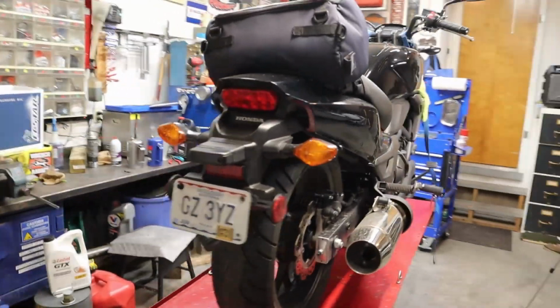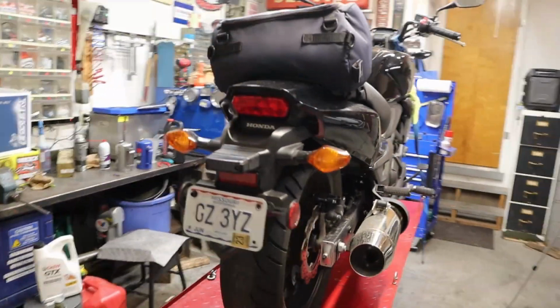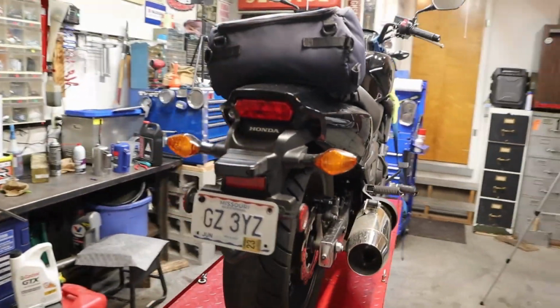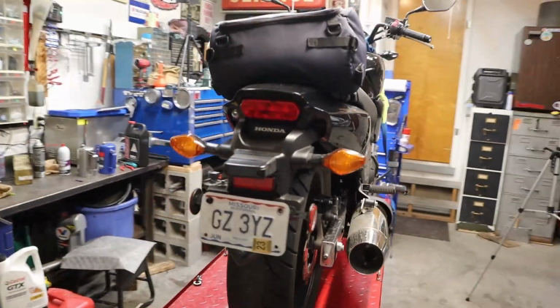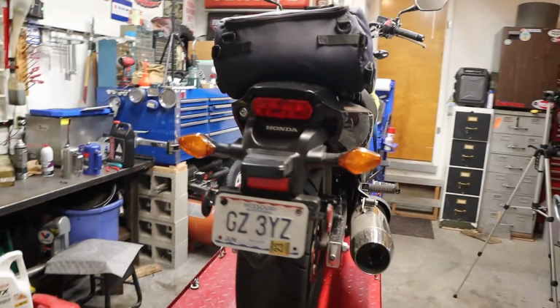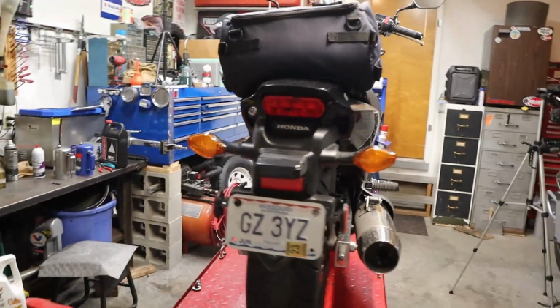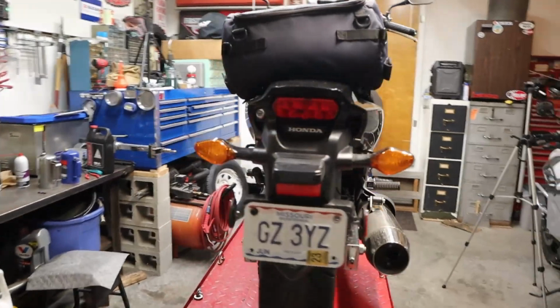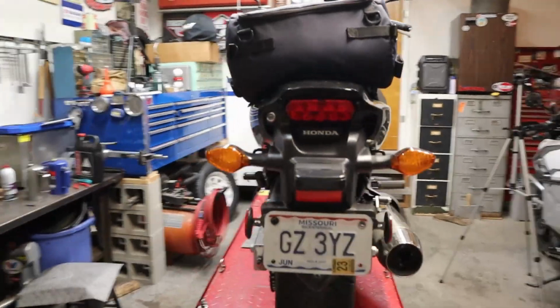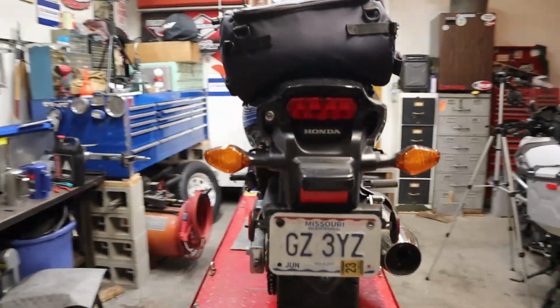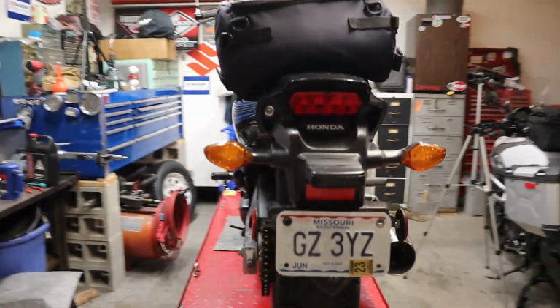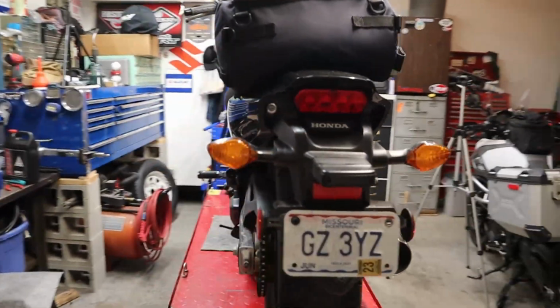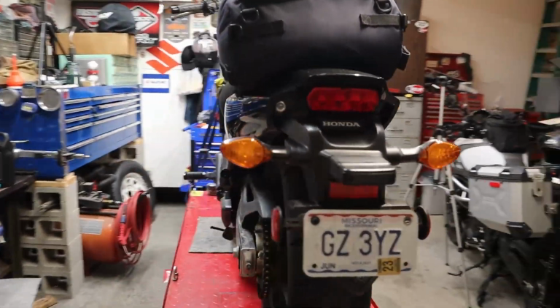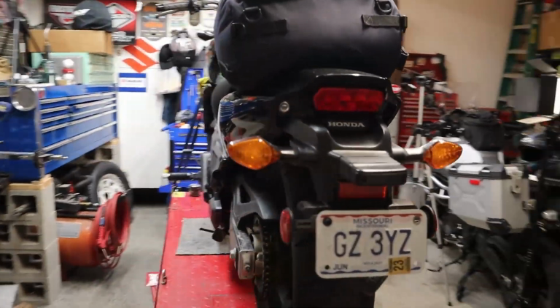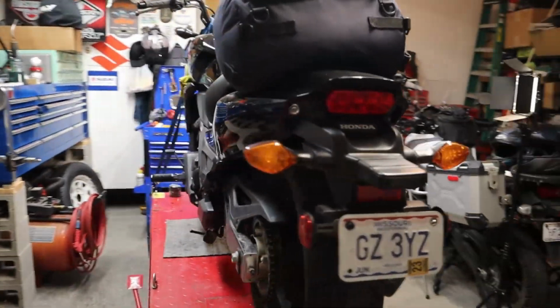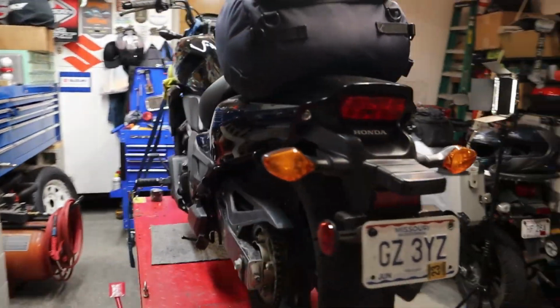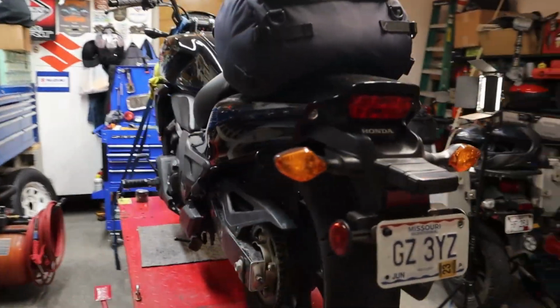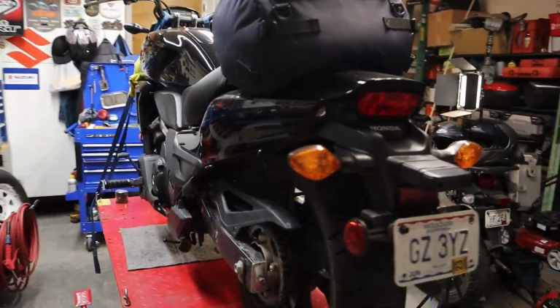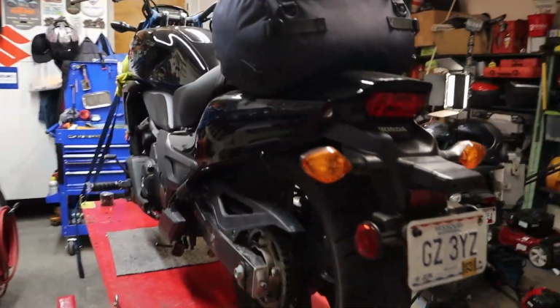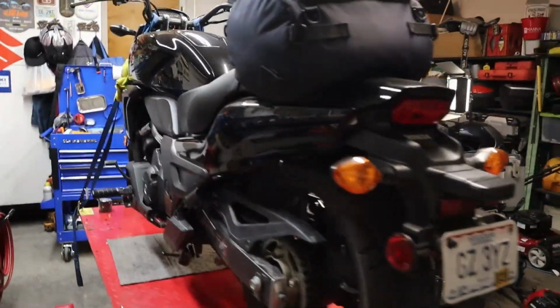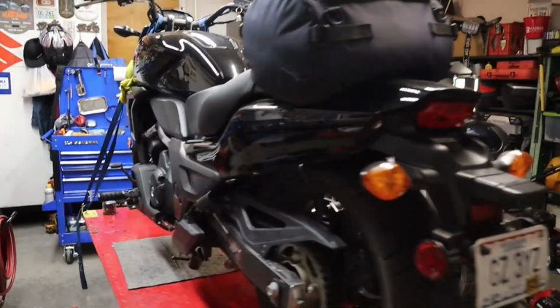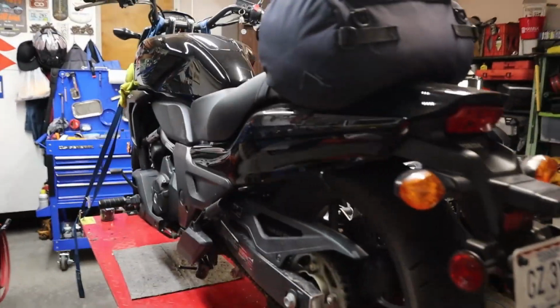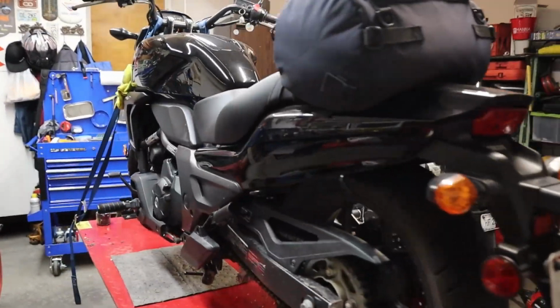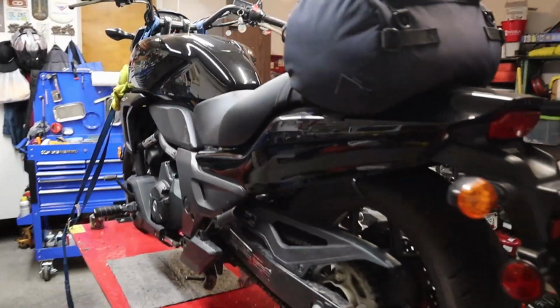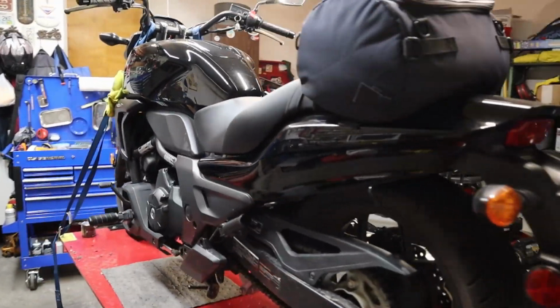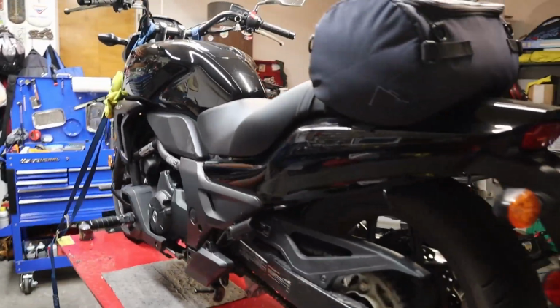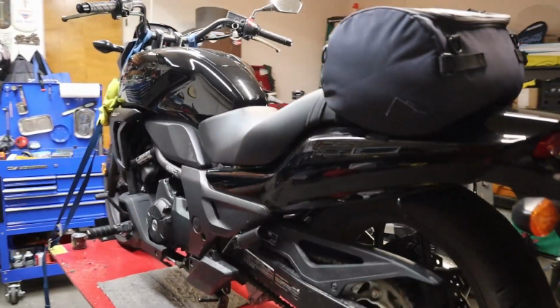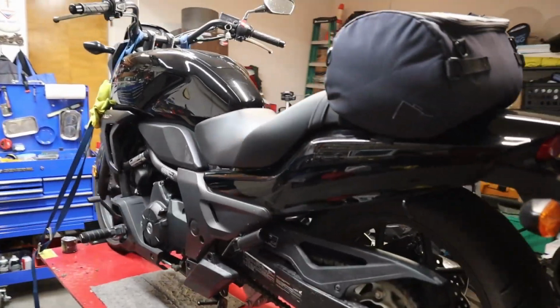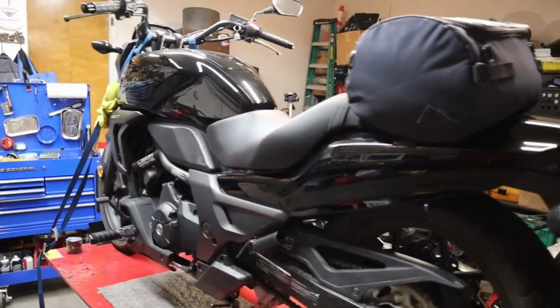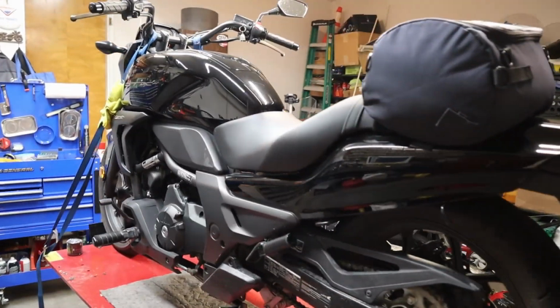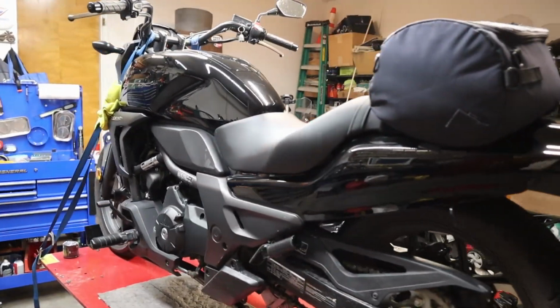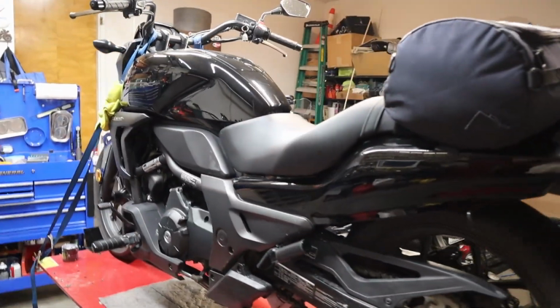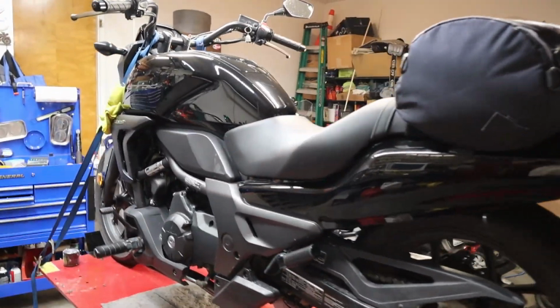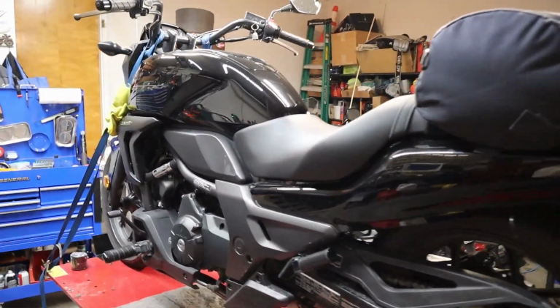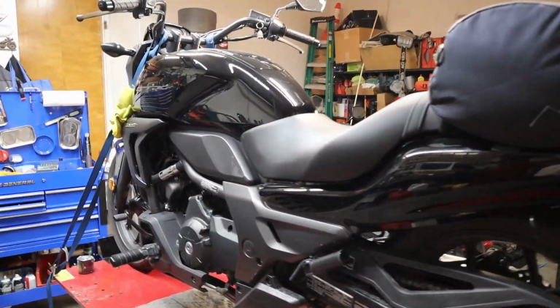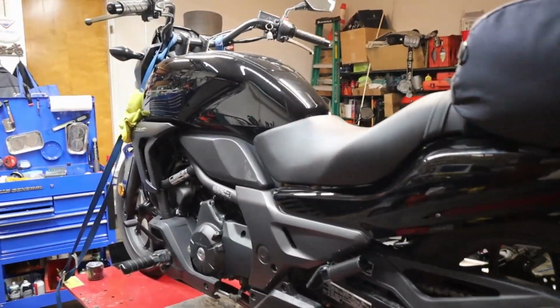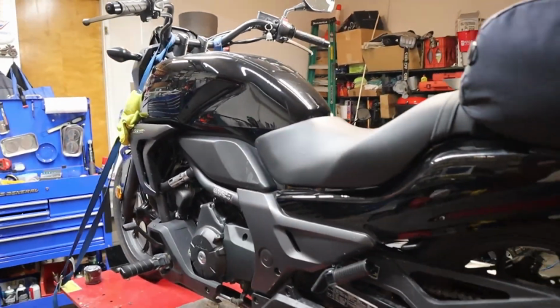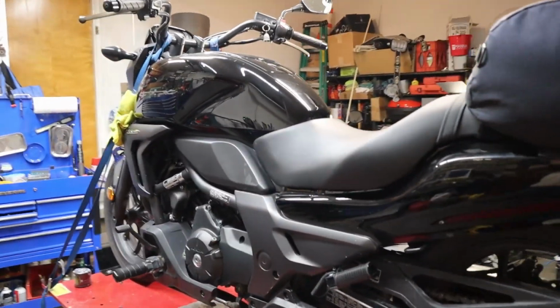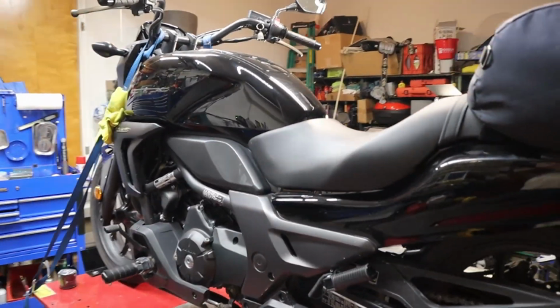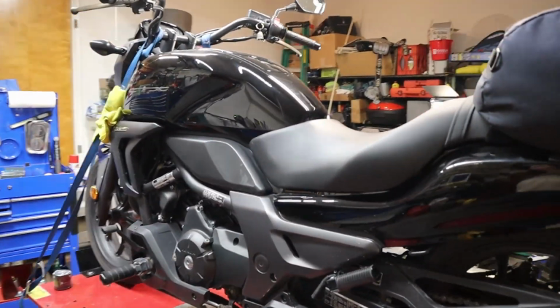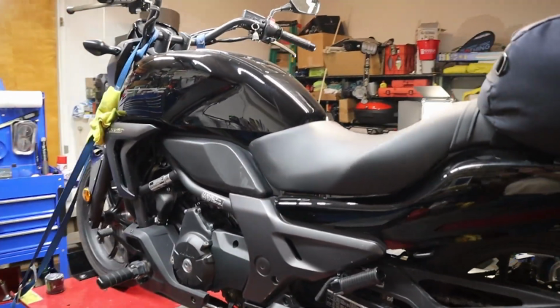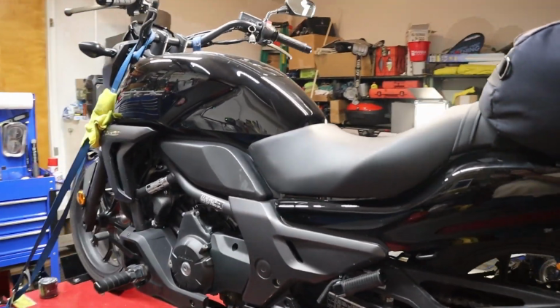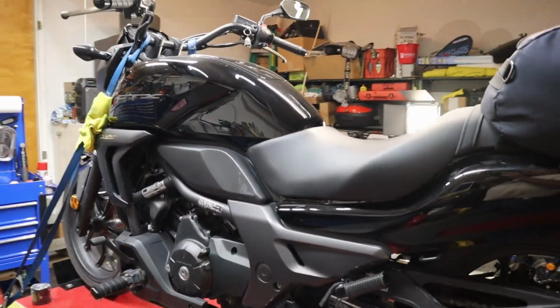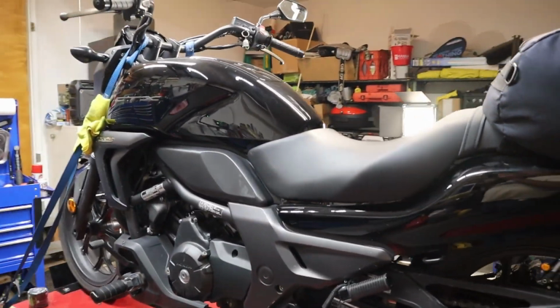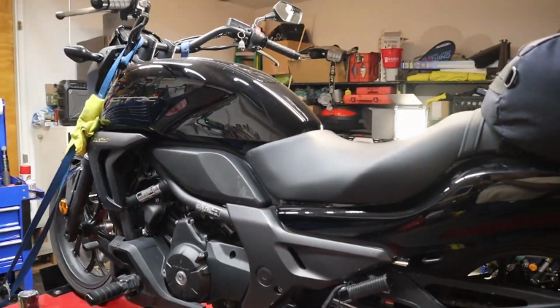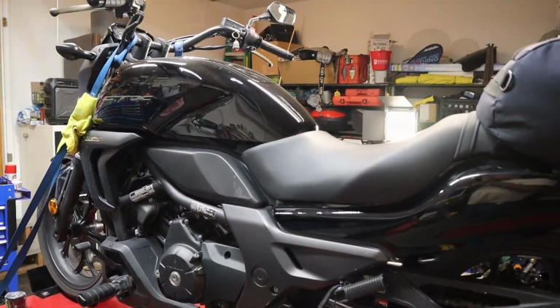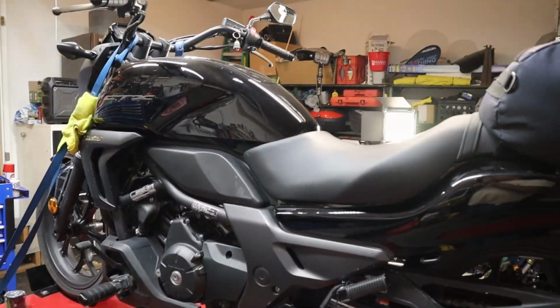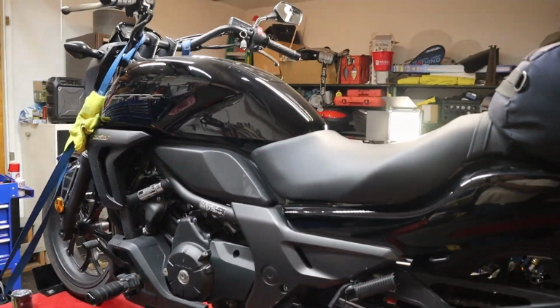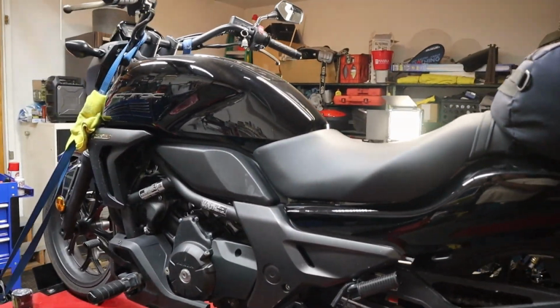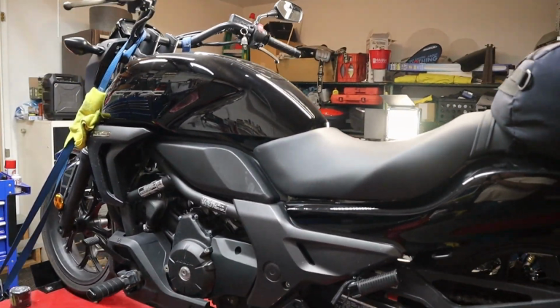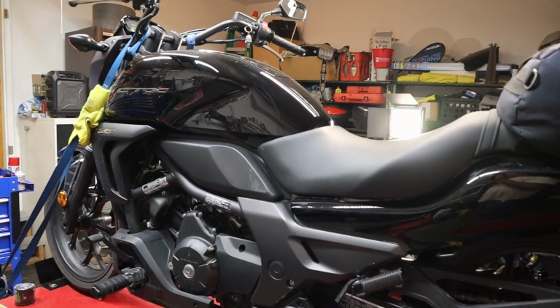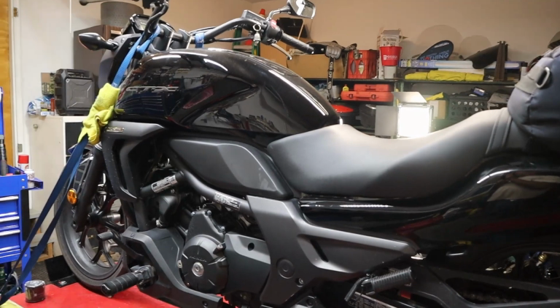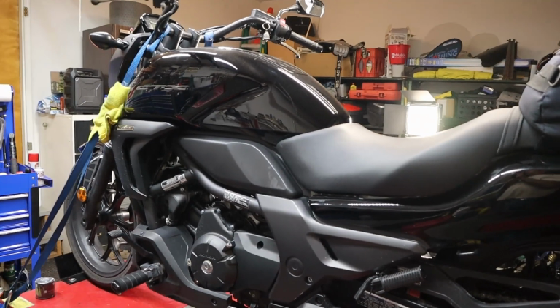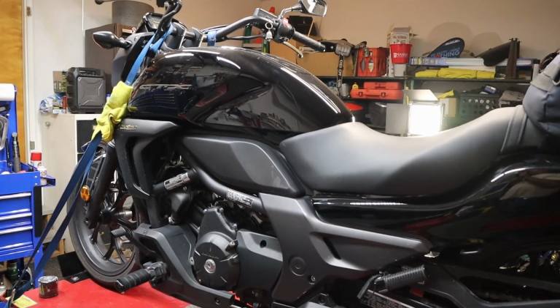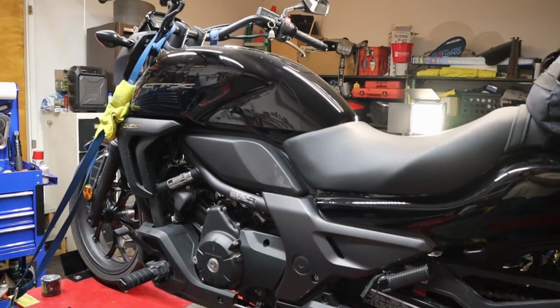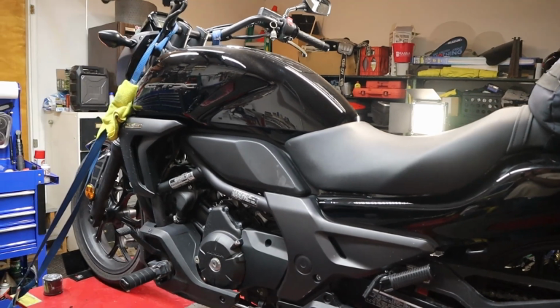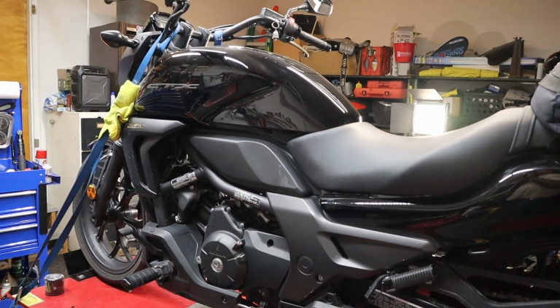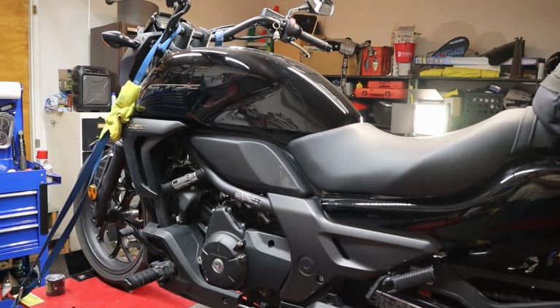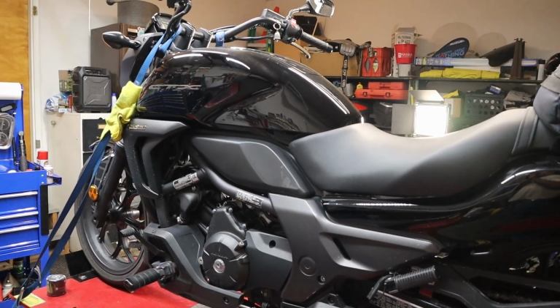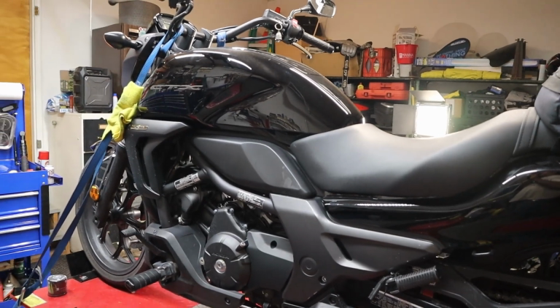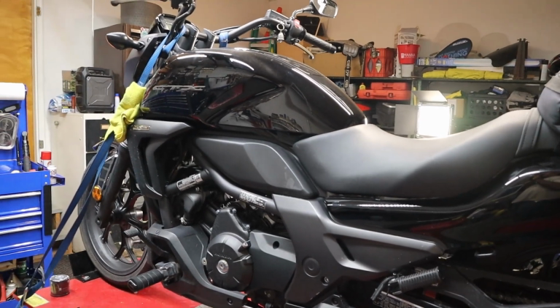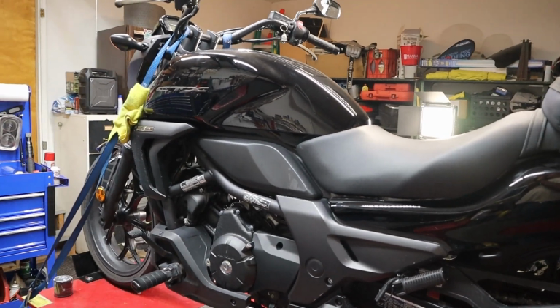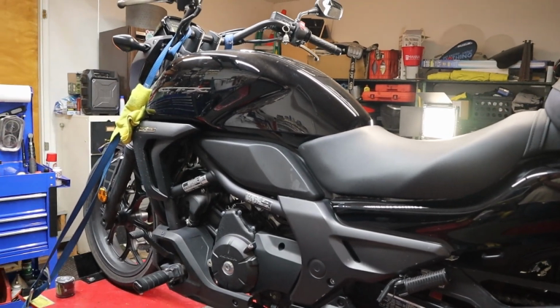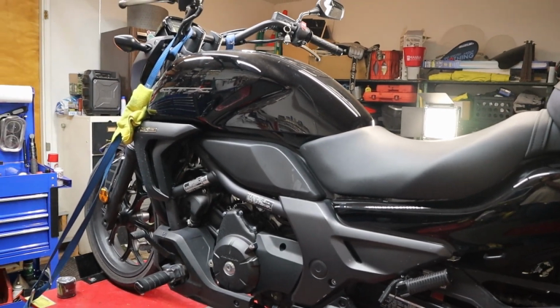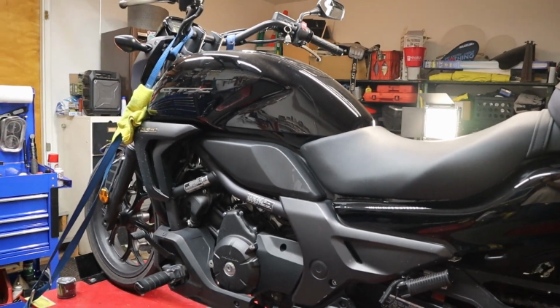This belongs to my son and we're going to do a quick run through on it. We're going to check the tire pressures, check the chain, change the oil and filter, and do some other minor things on it. So come along with me.